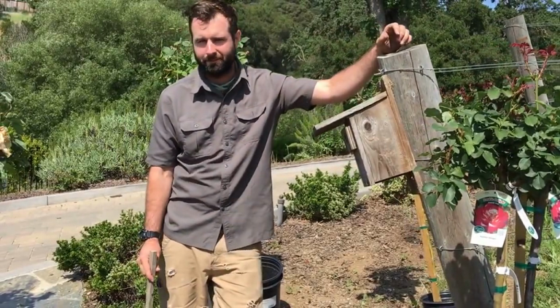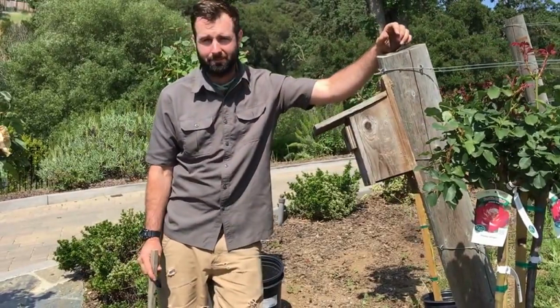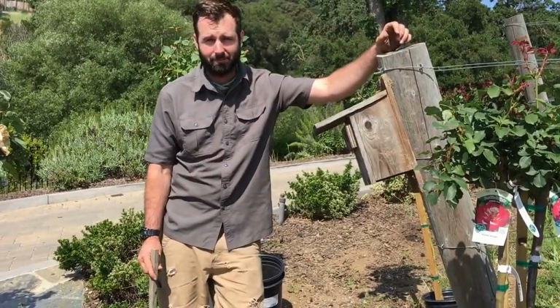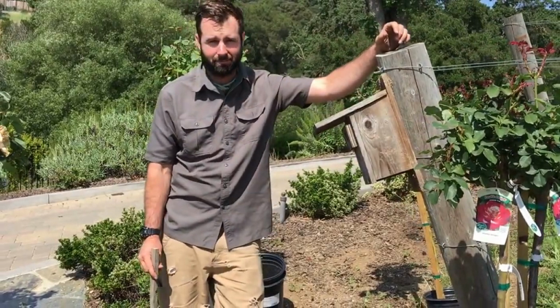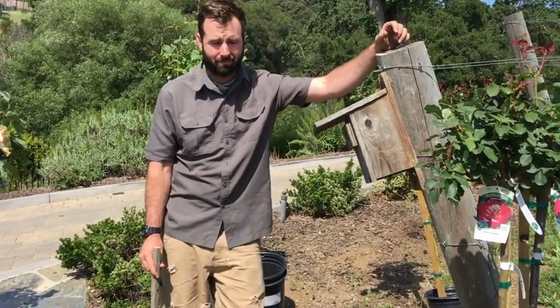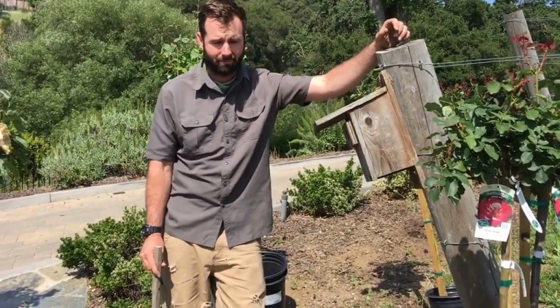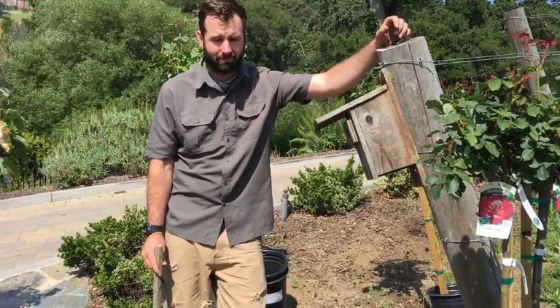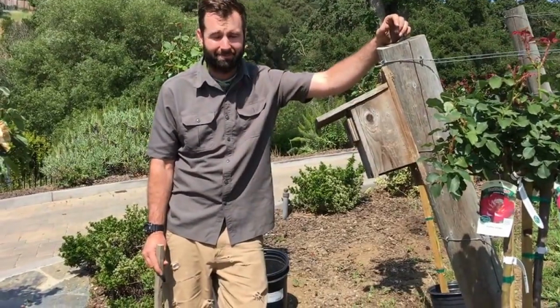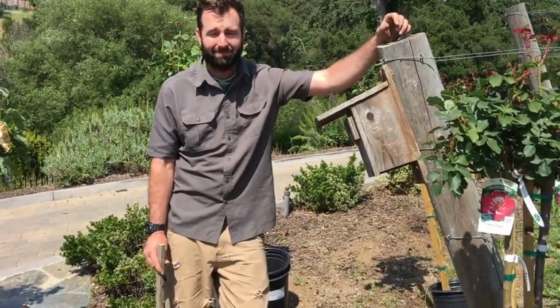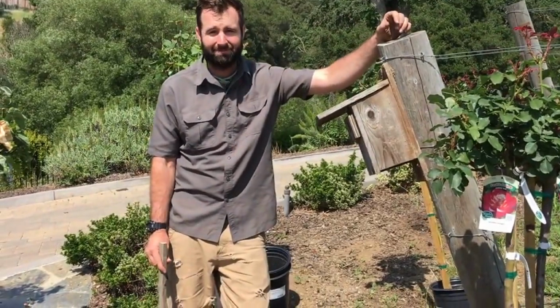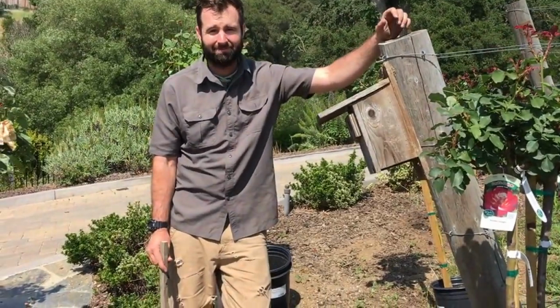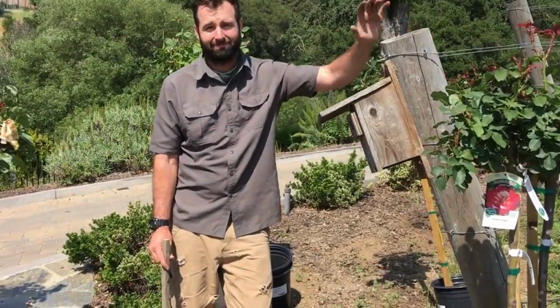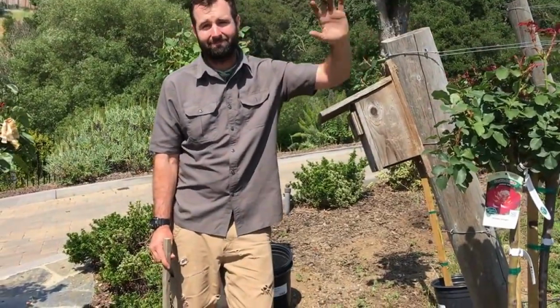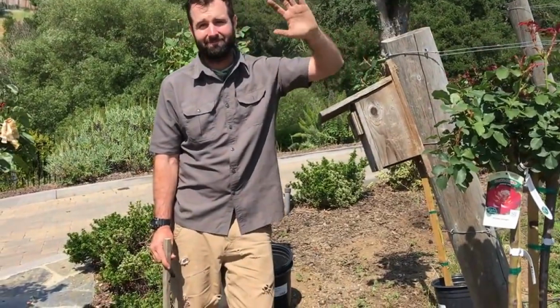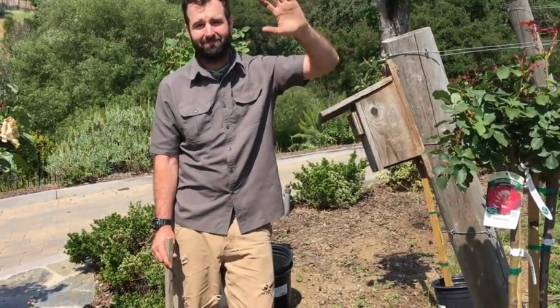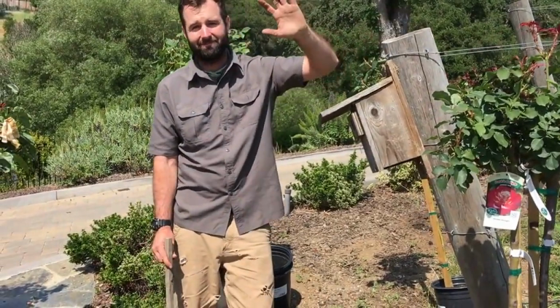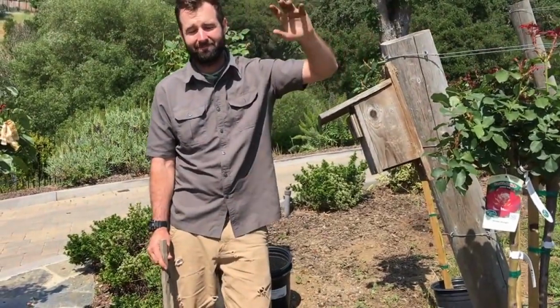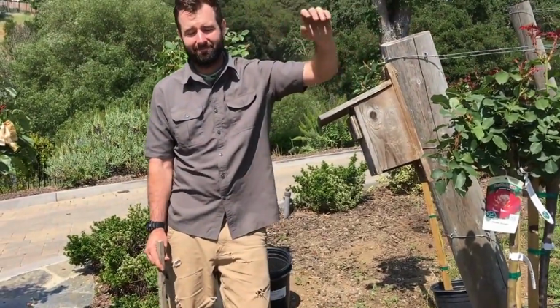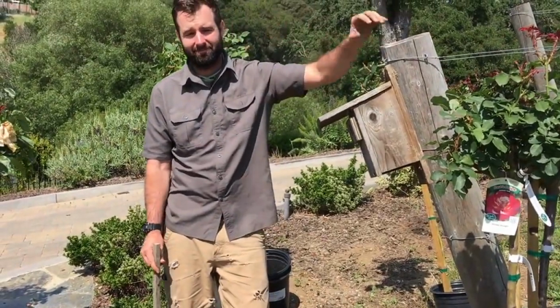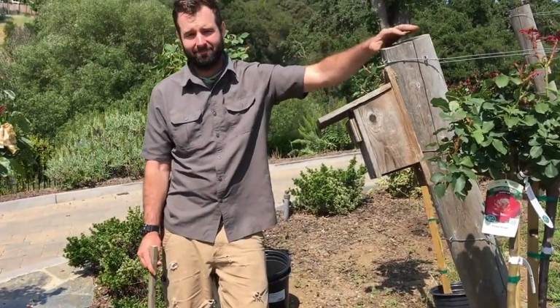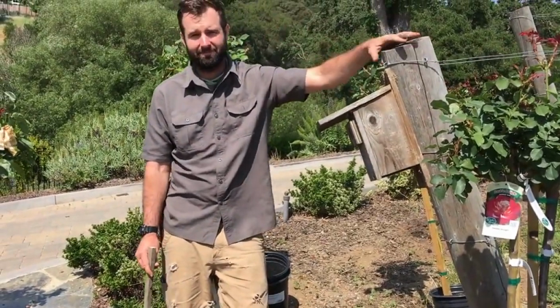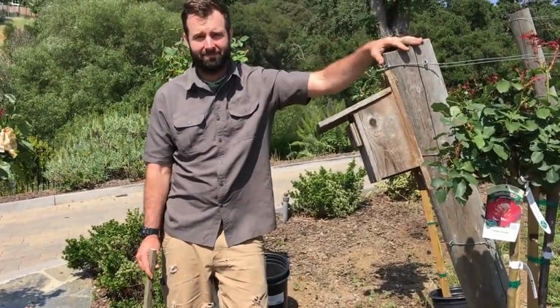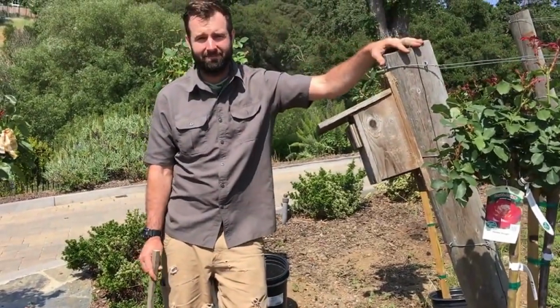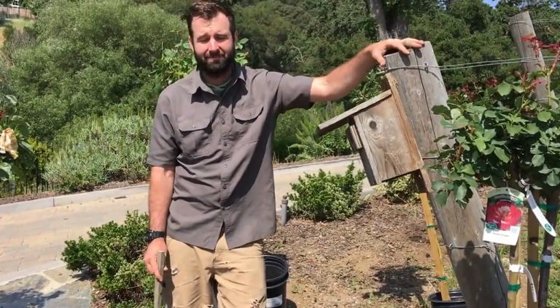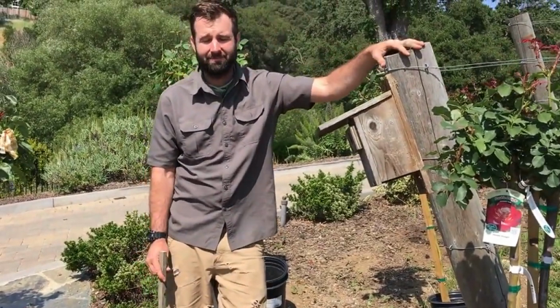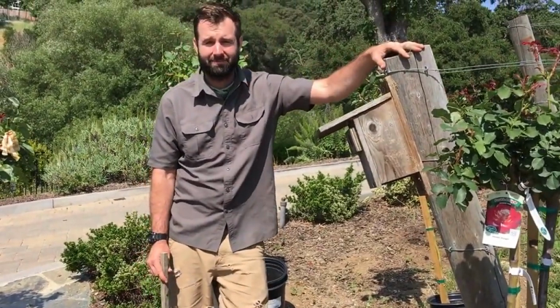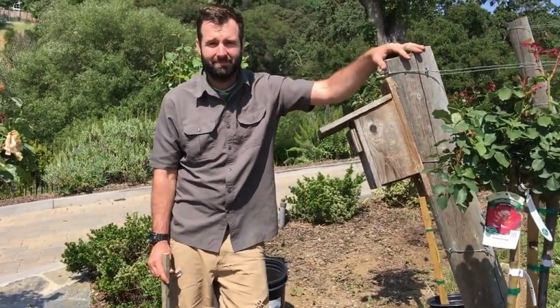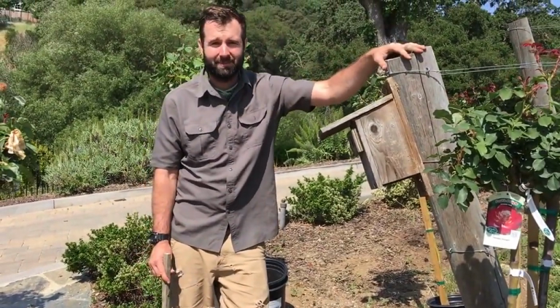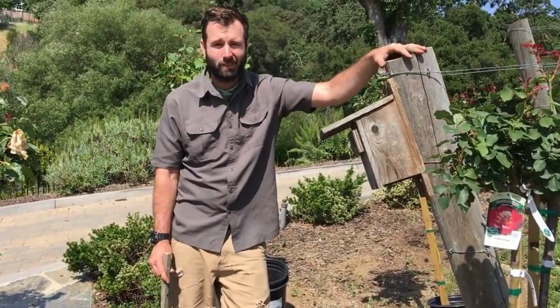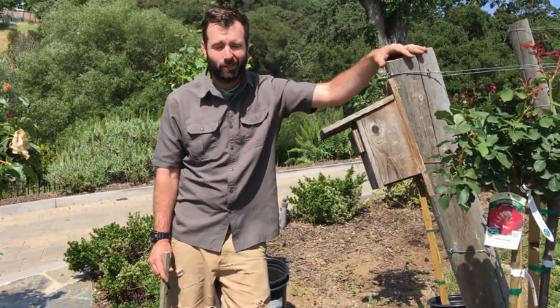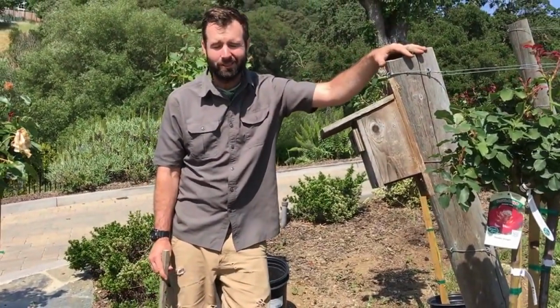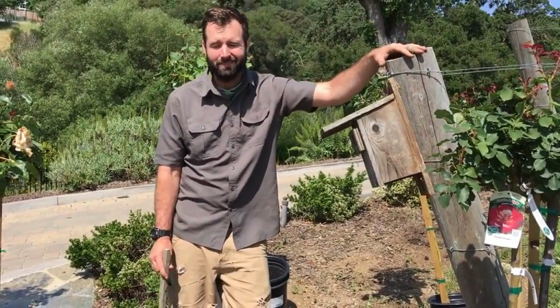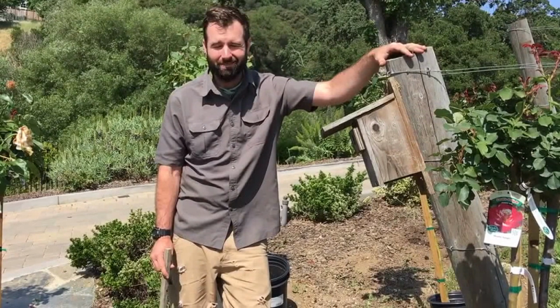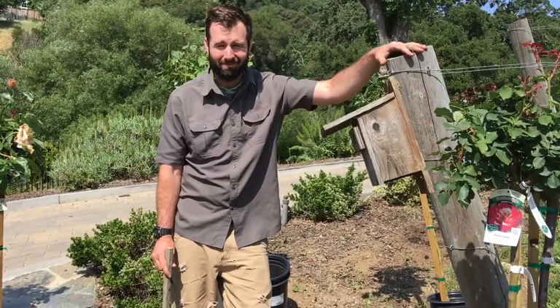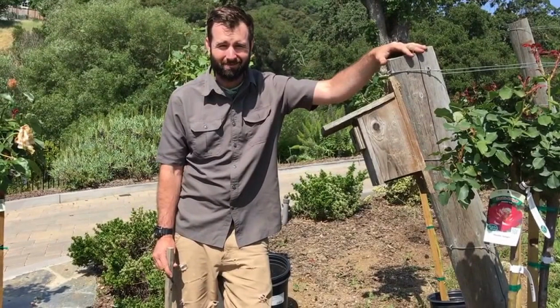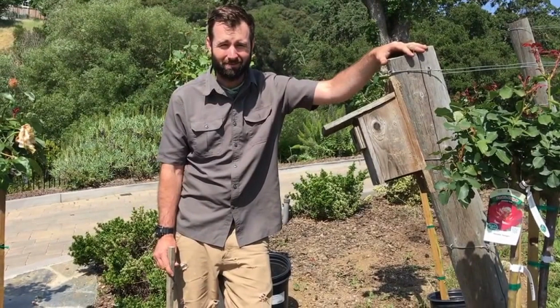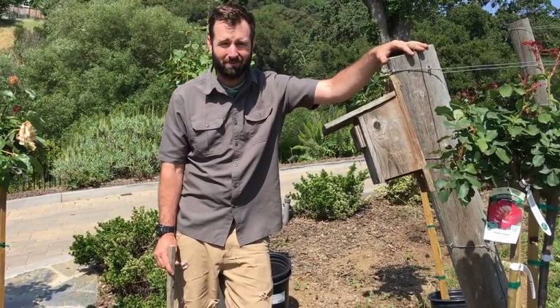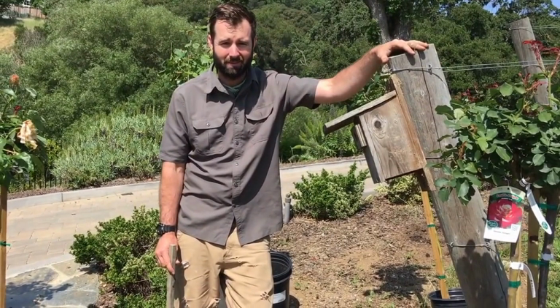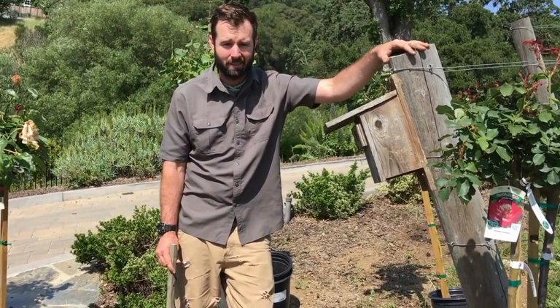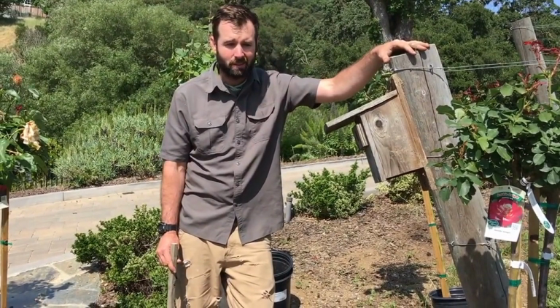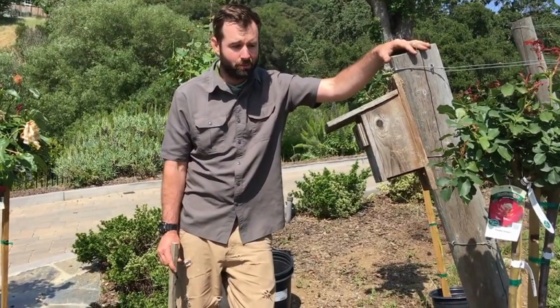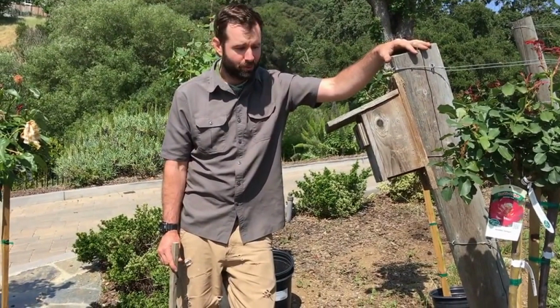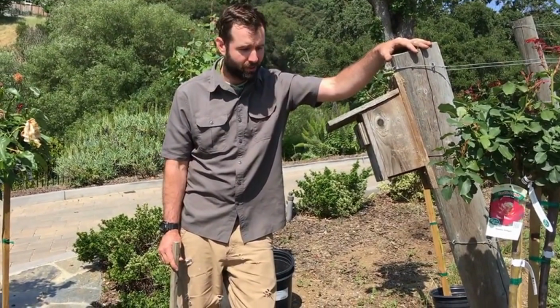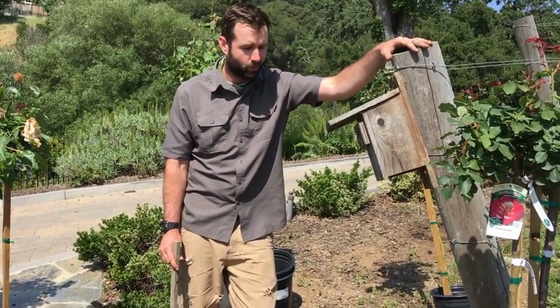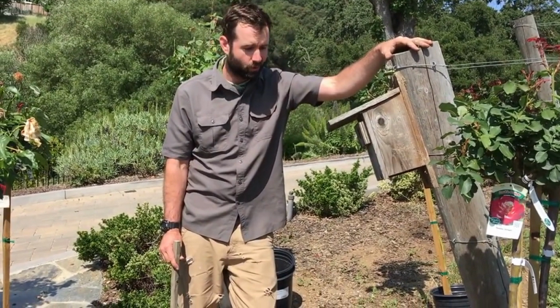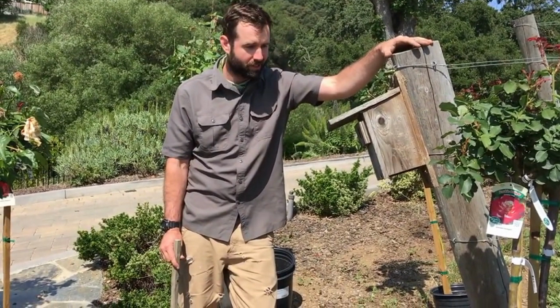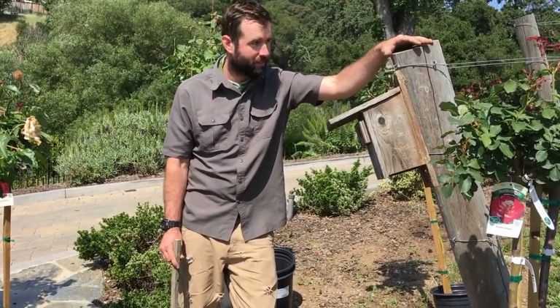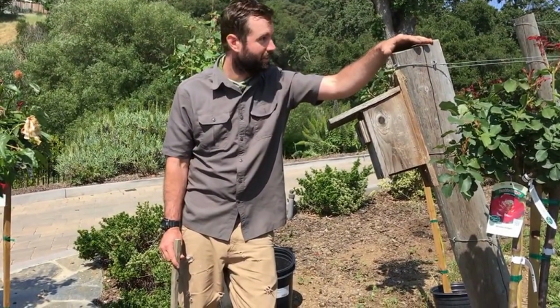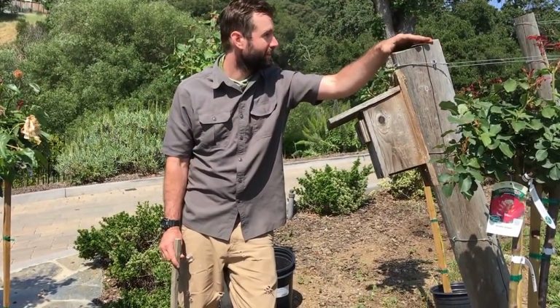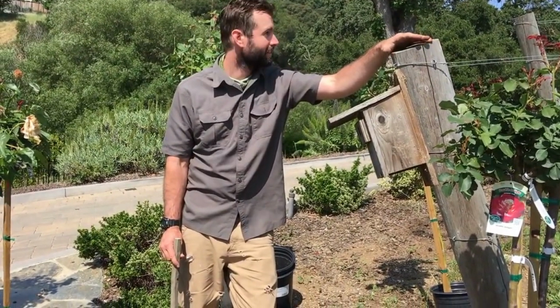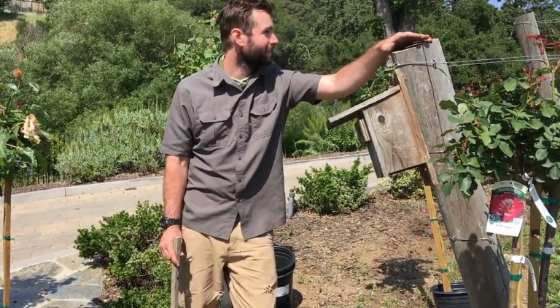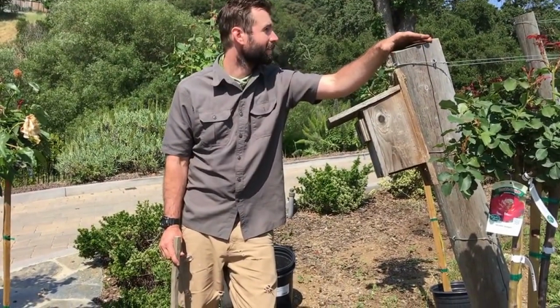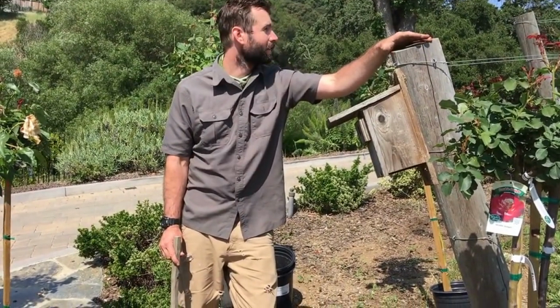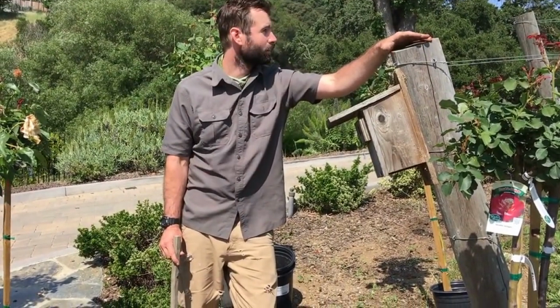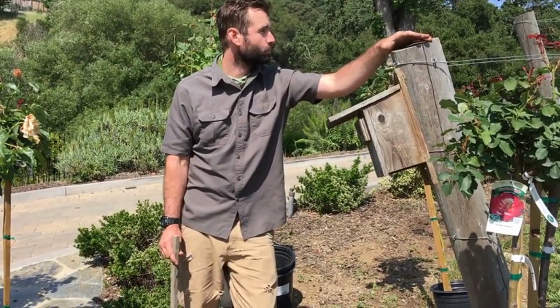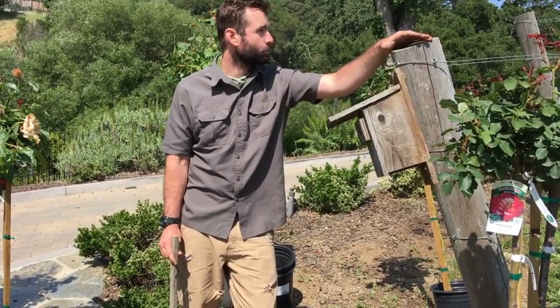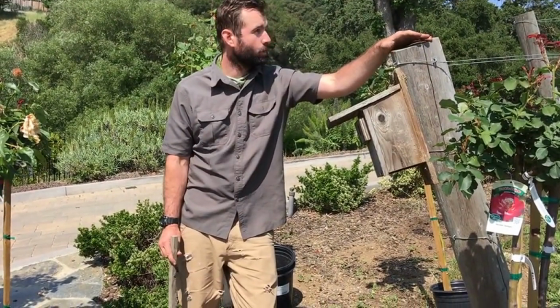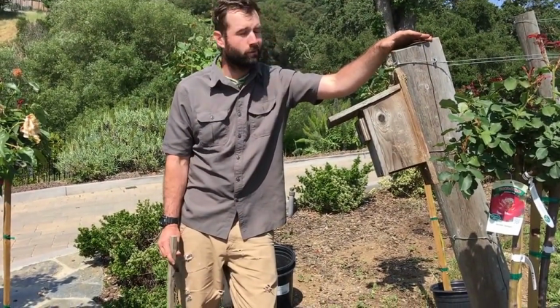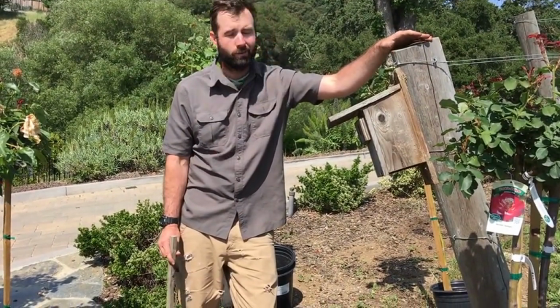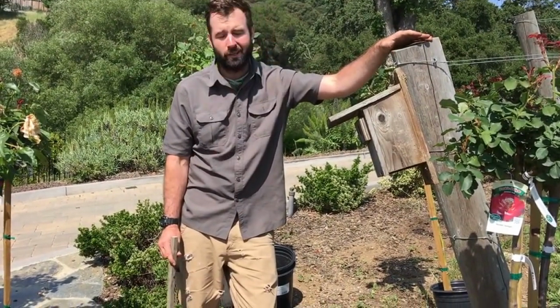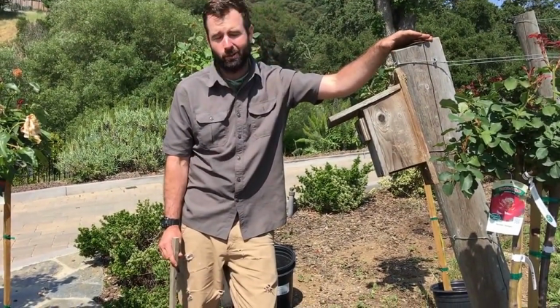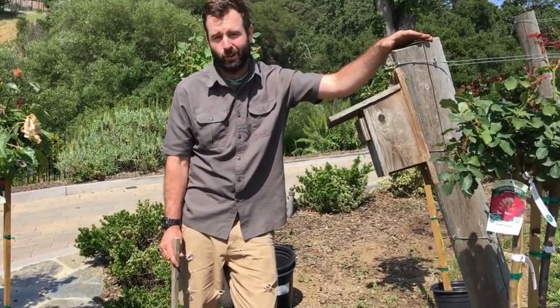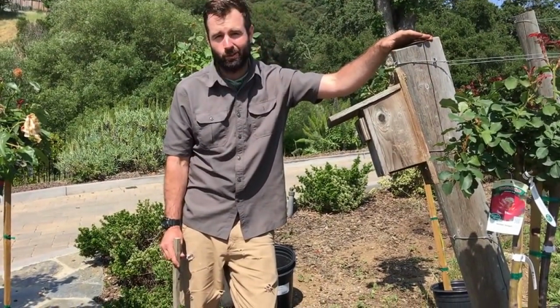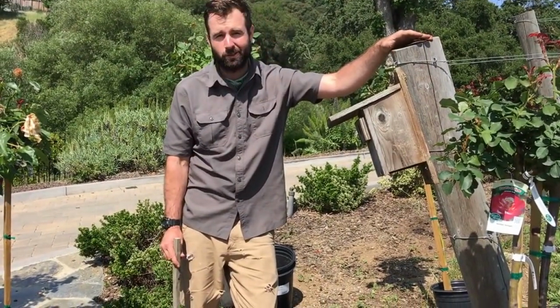Hey, this is Jeff at Vineyard For You. How are you doing Jeff? What are you doing today? Putting in roses at the end of vine rows.